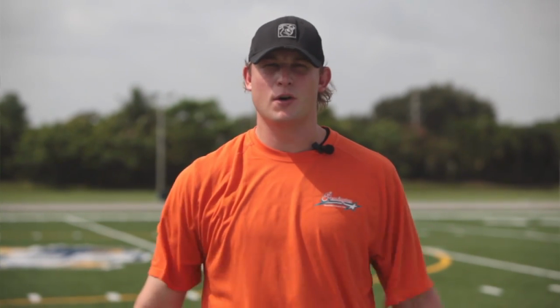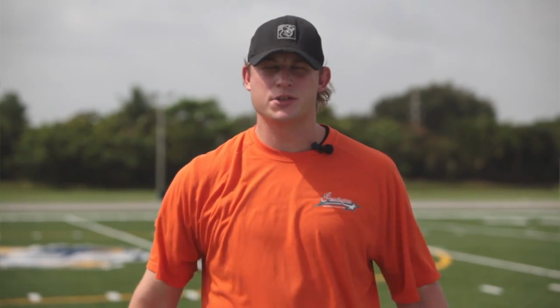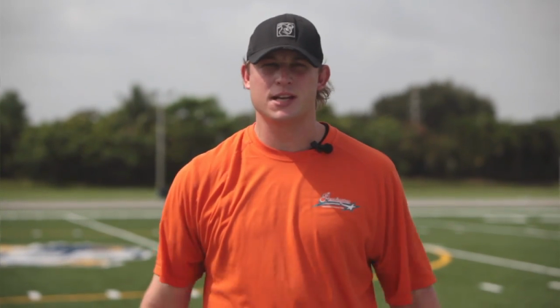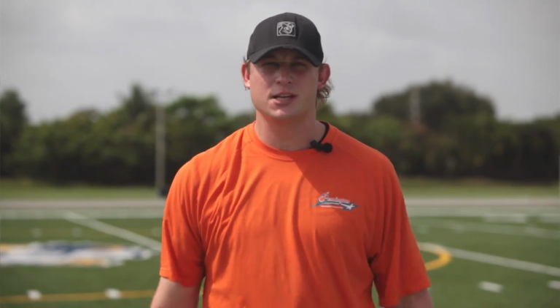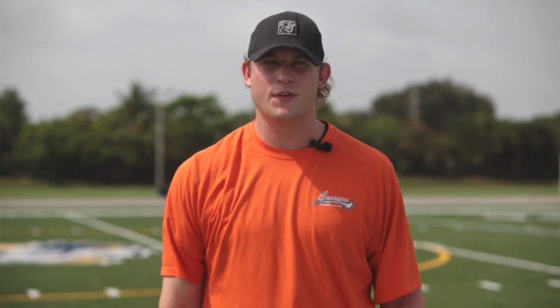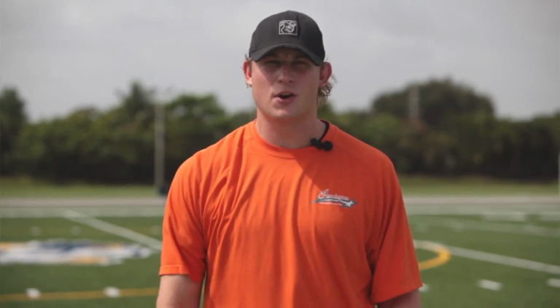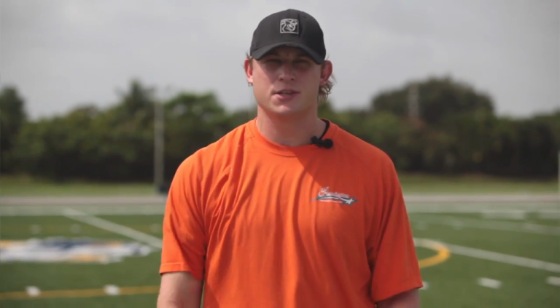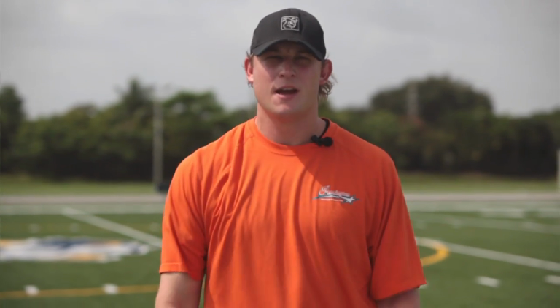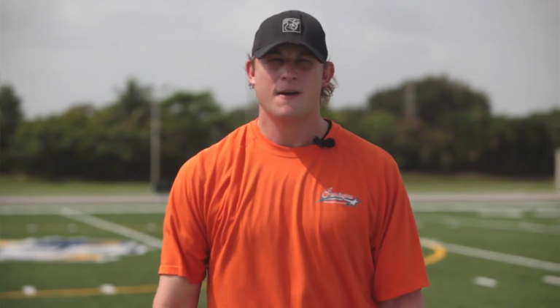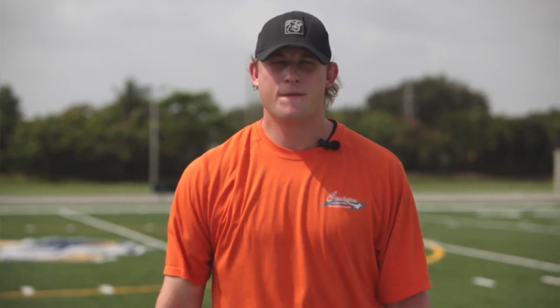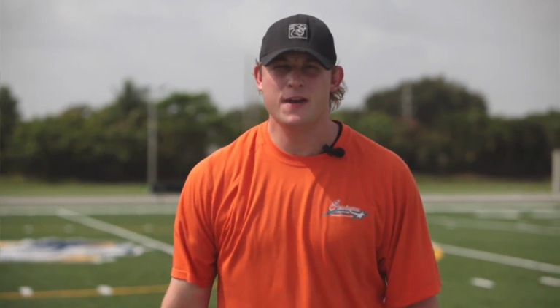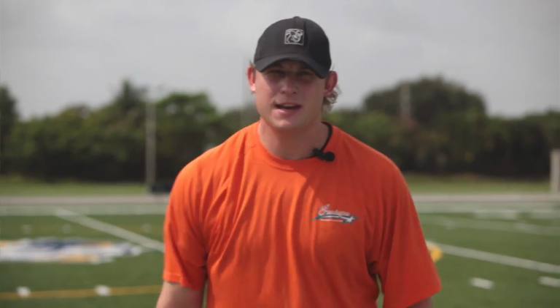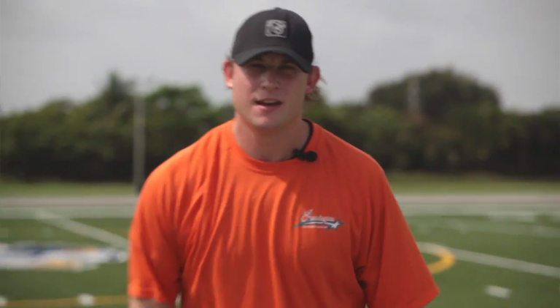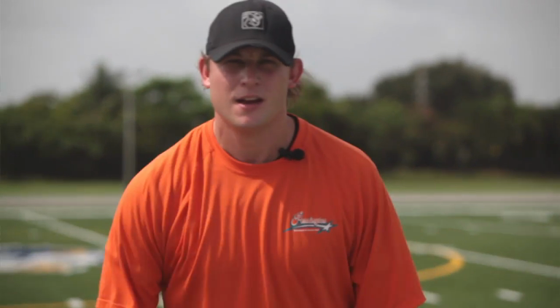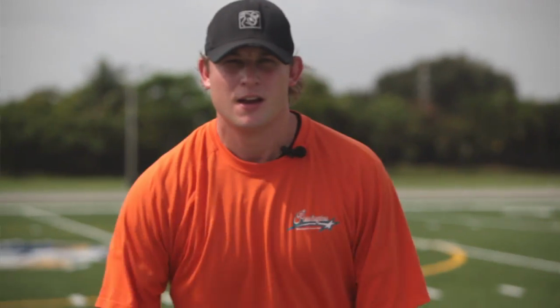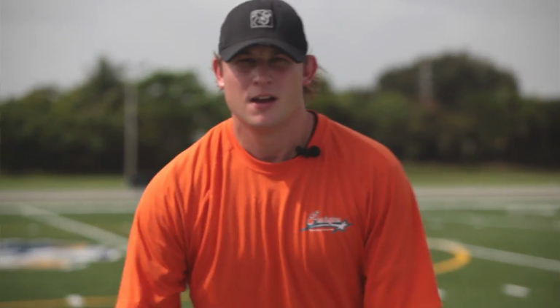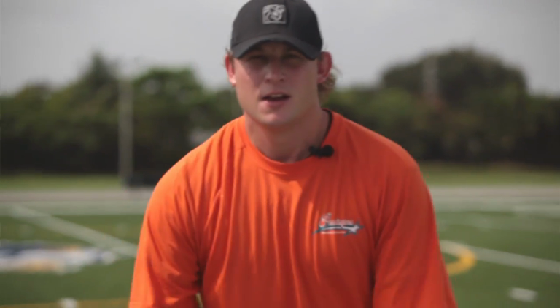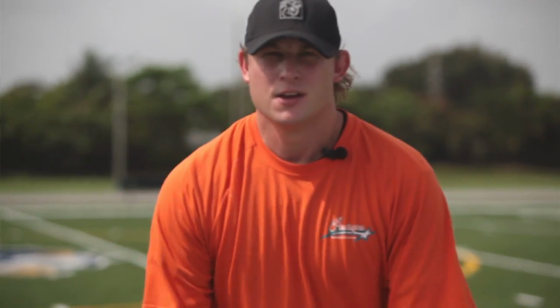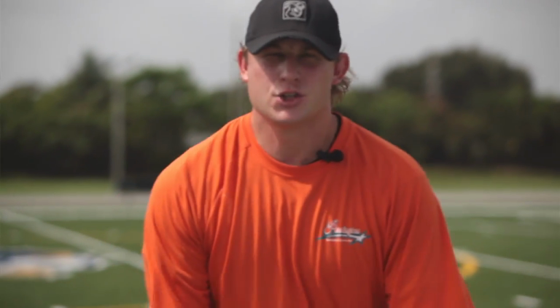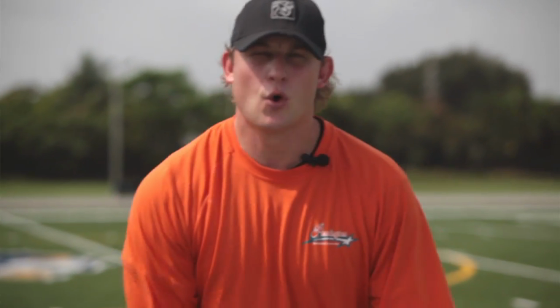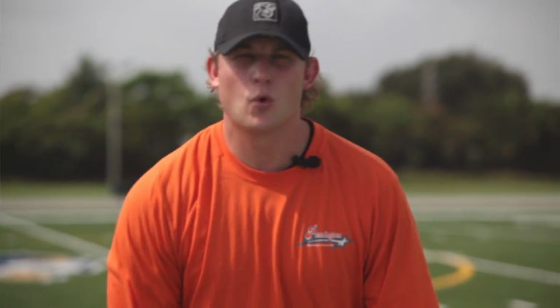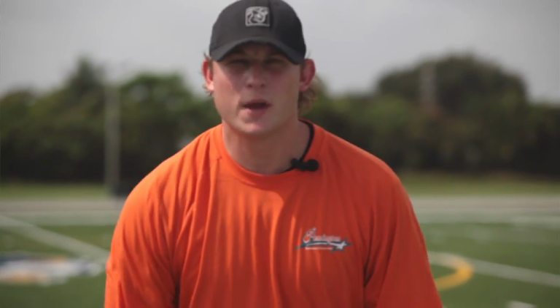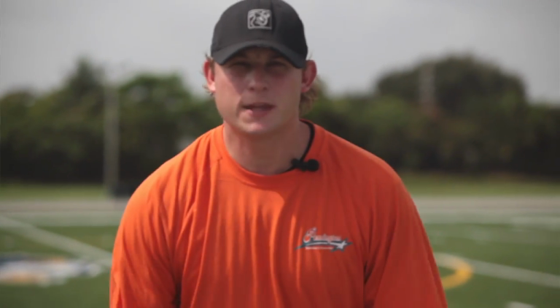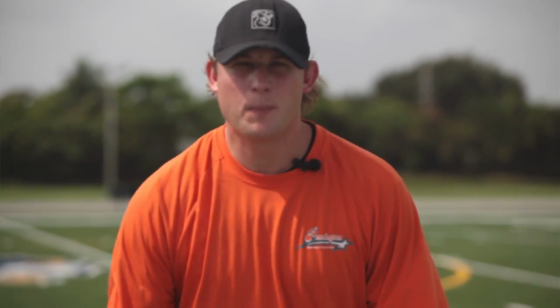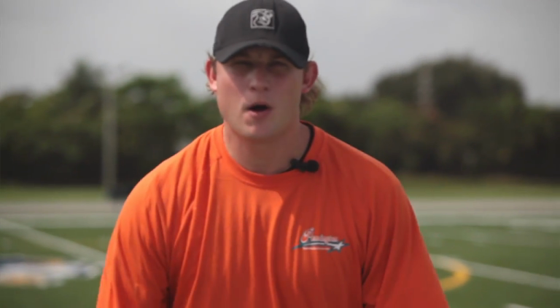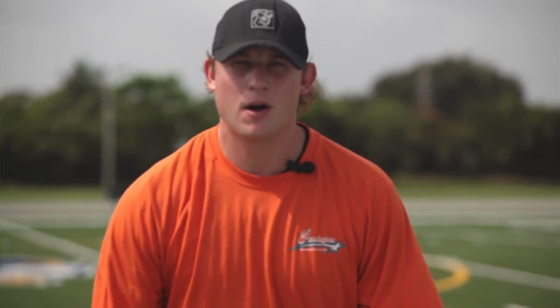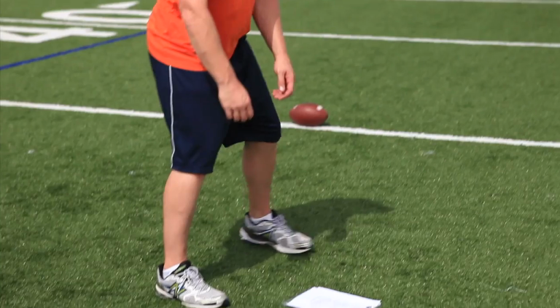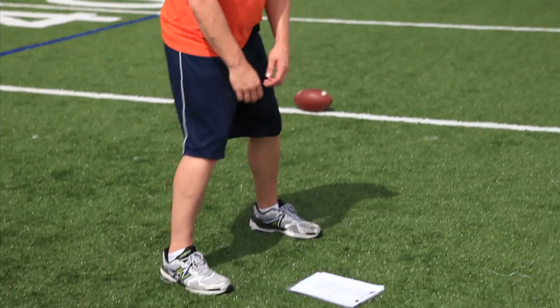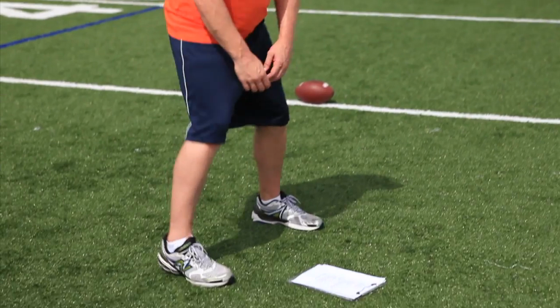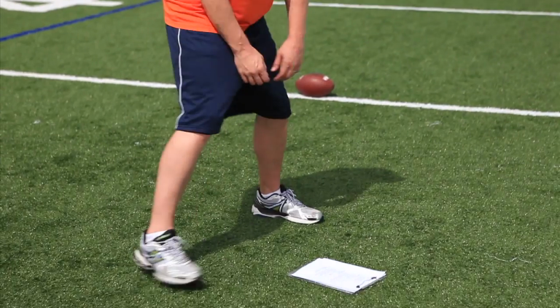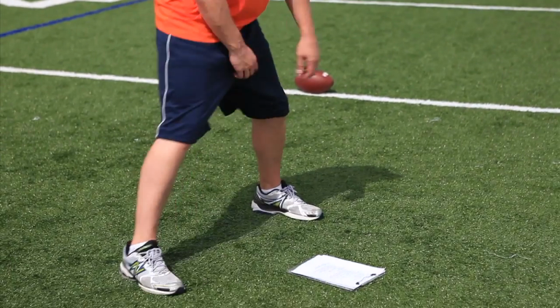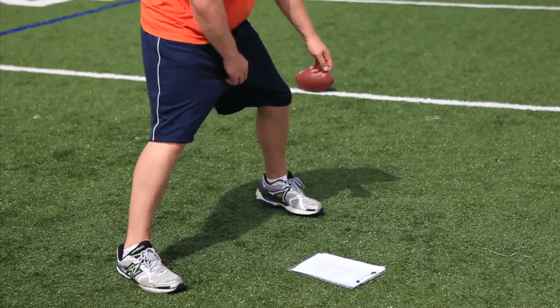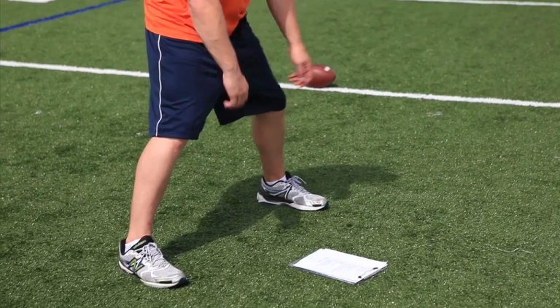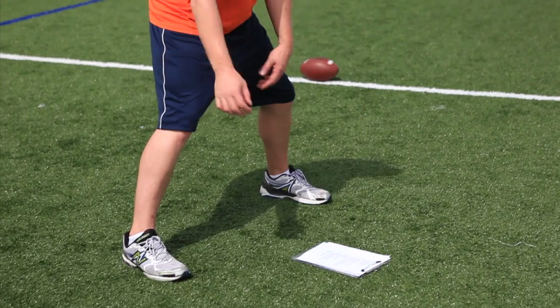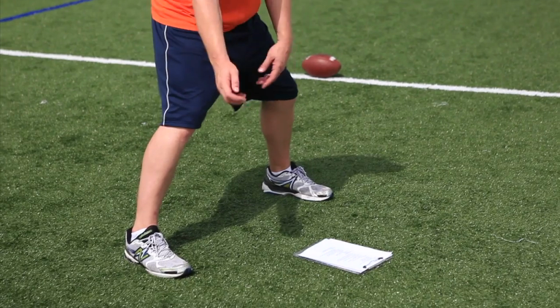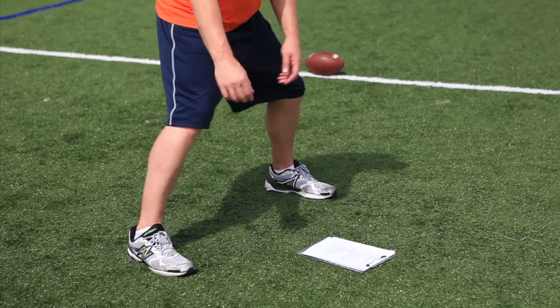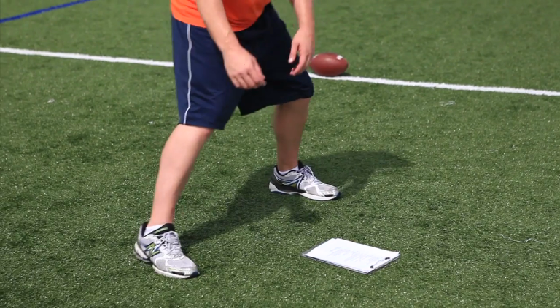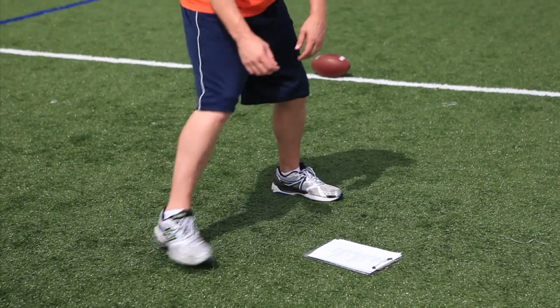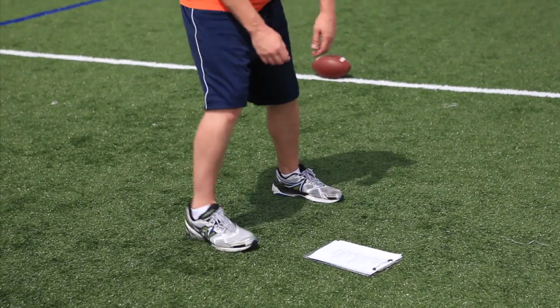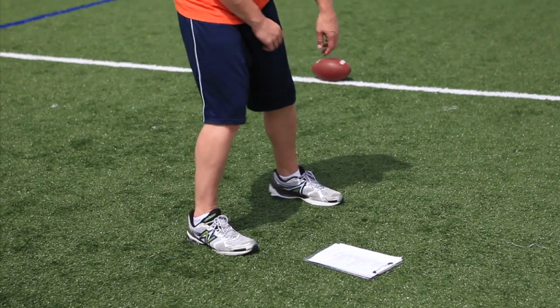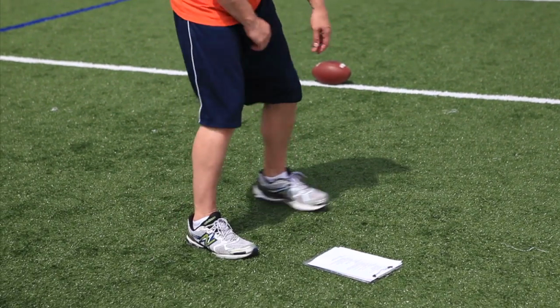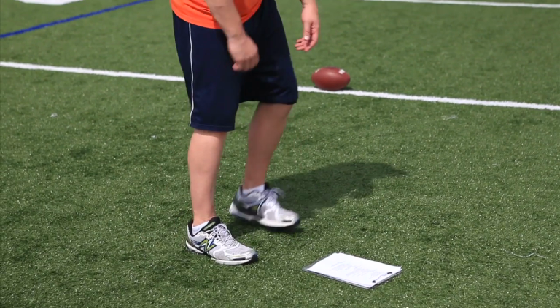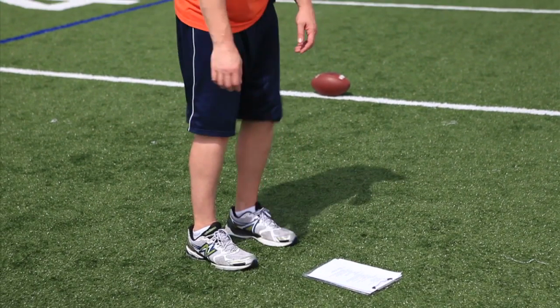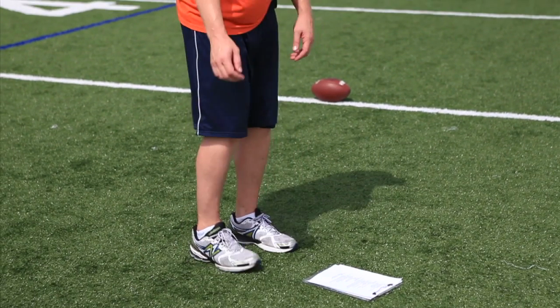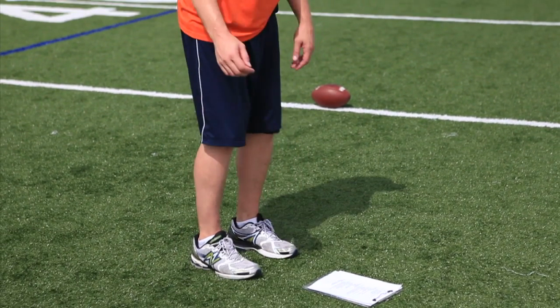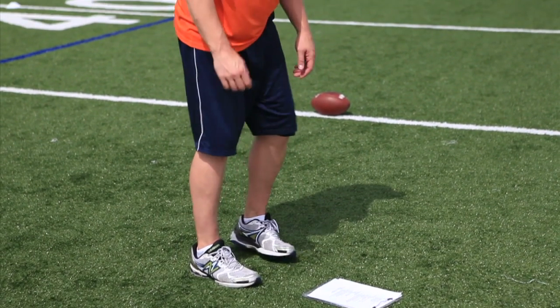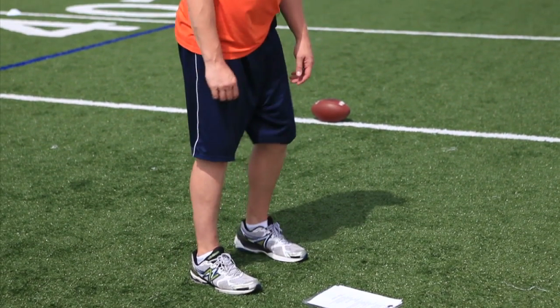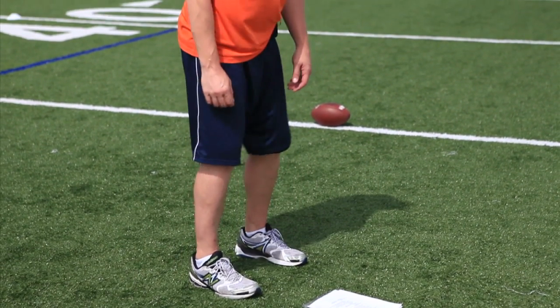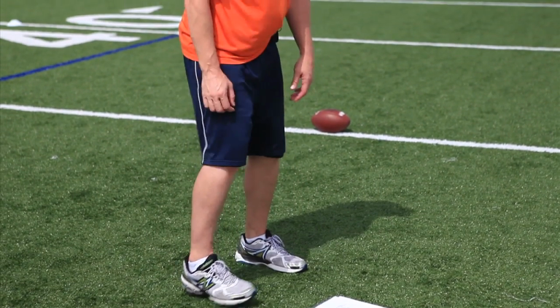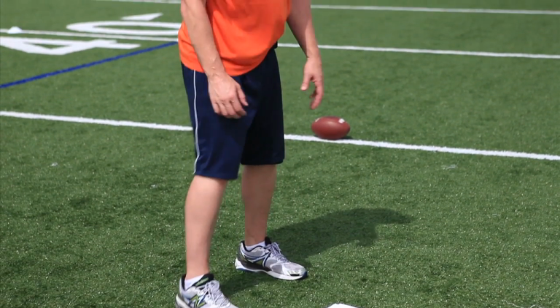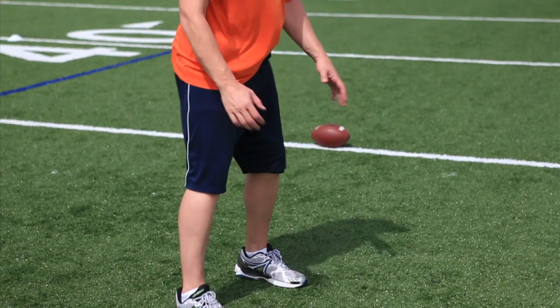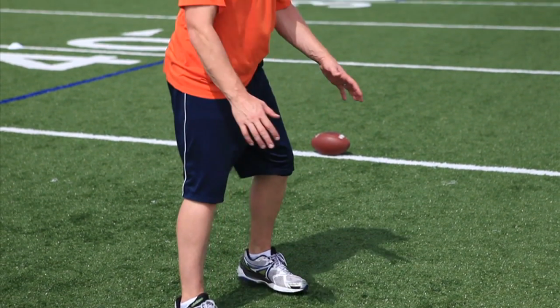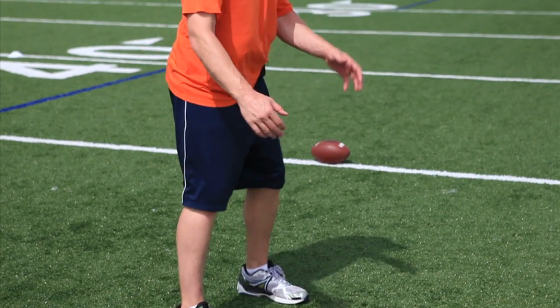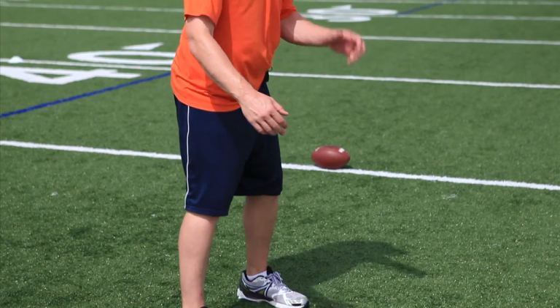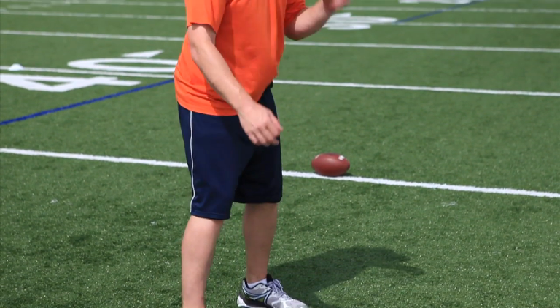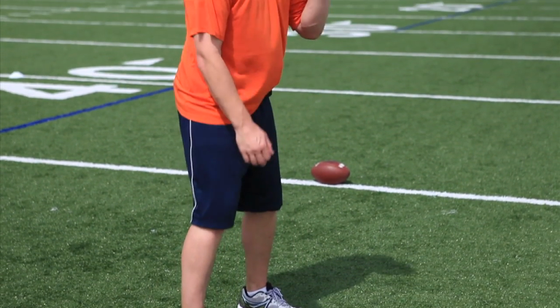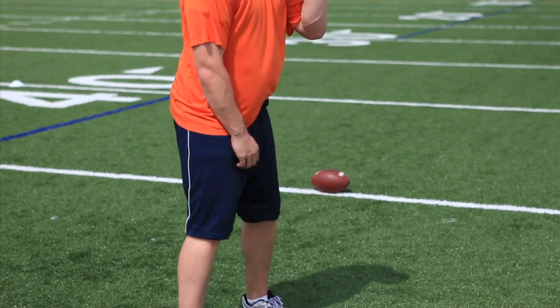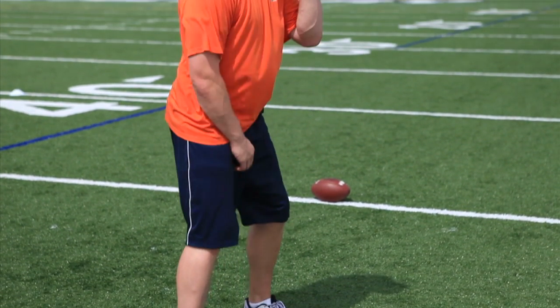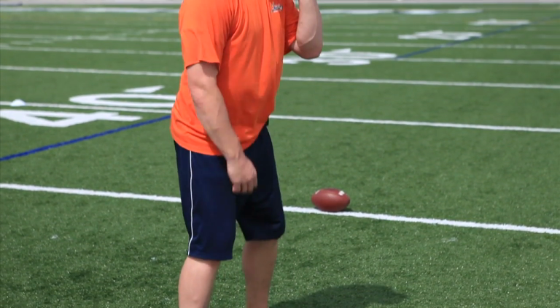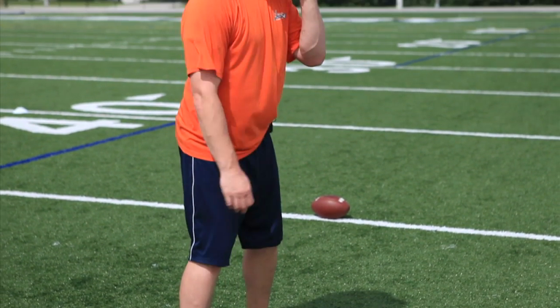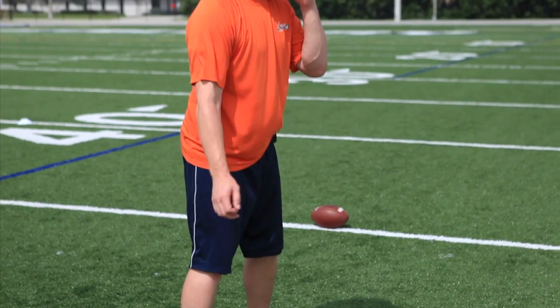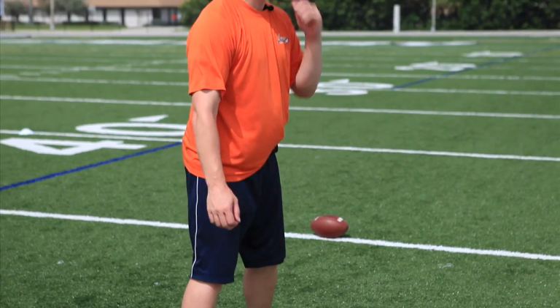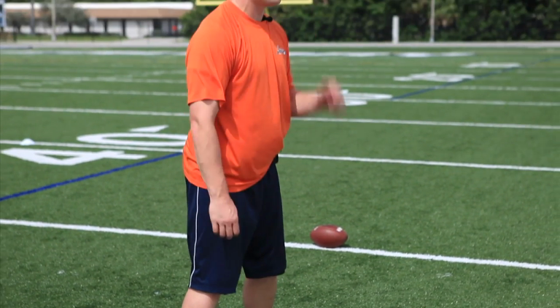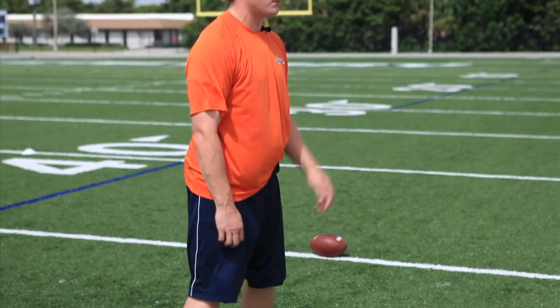First things first, feet shoulder width apart — not too wide, not too narrow — shoulder width apart, somewhere where it feels comfortable.